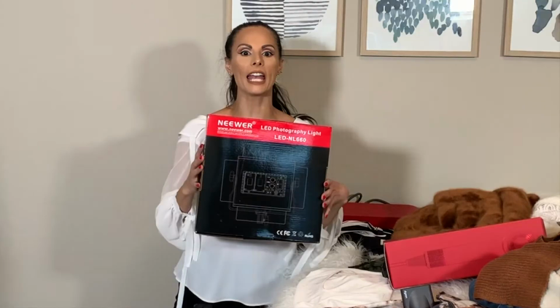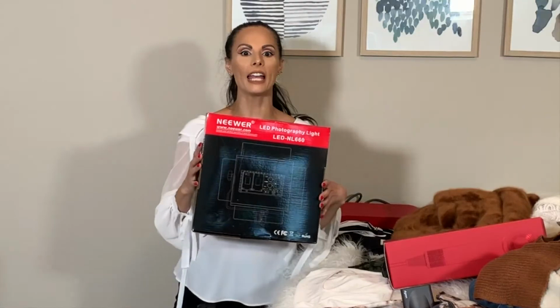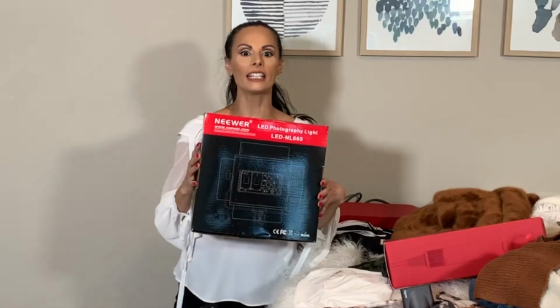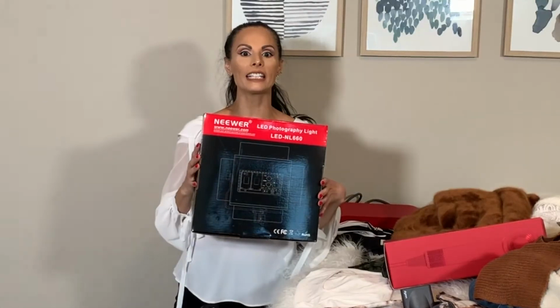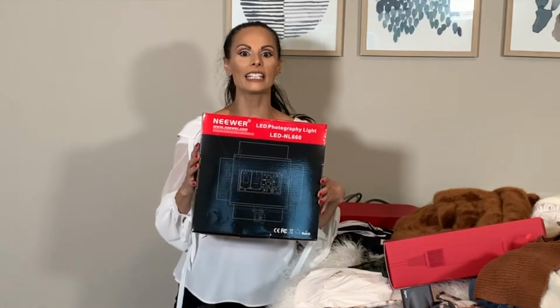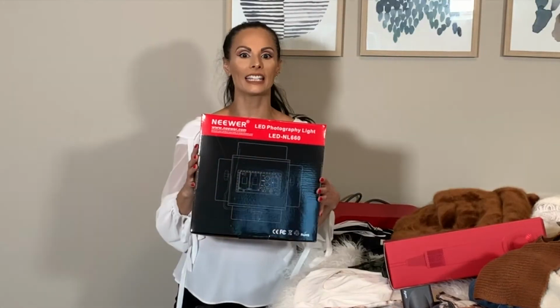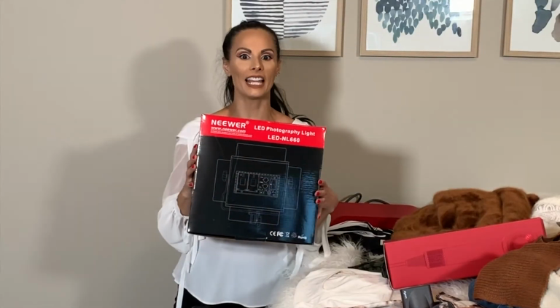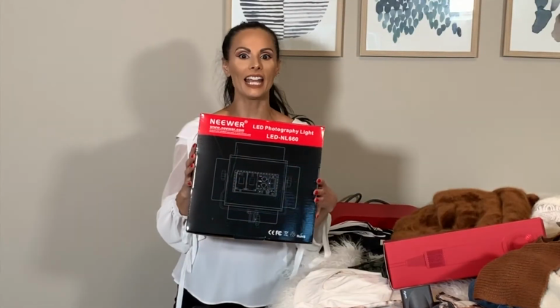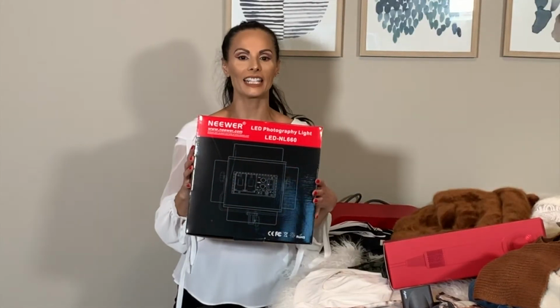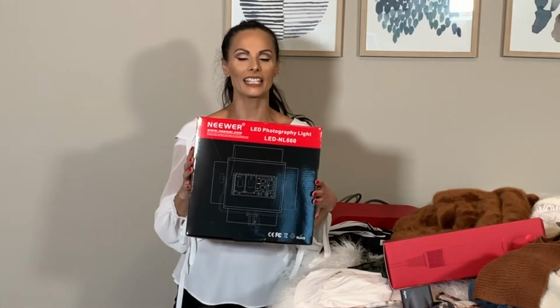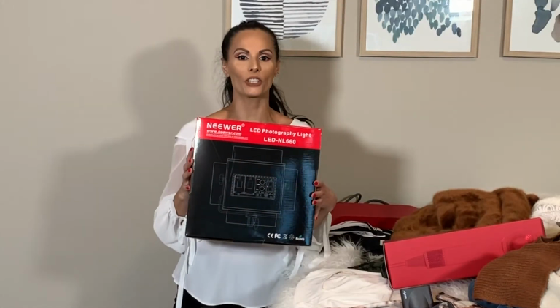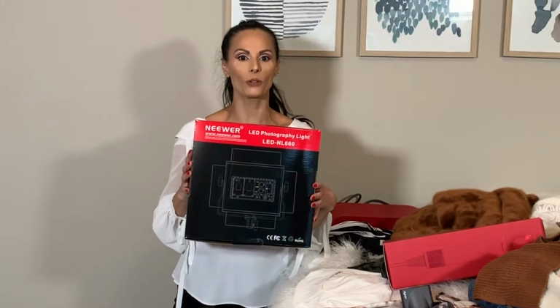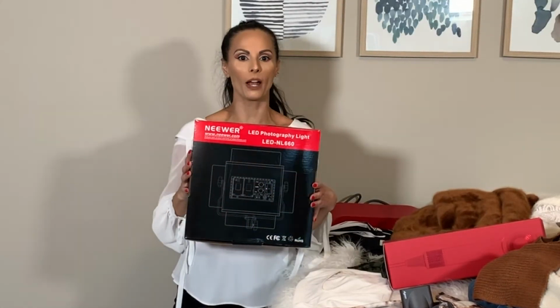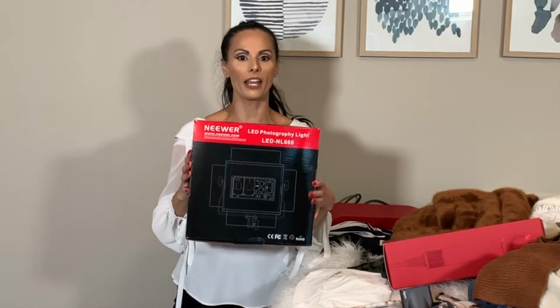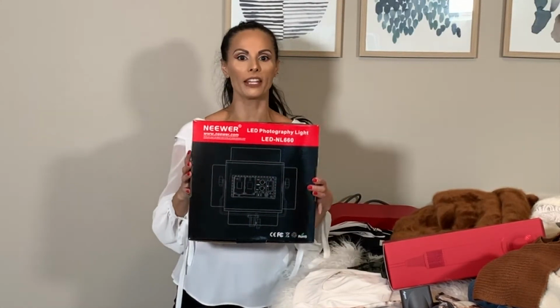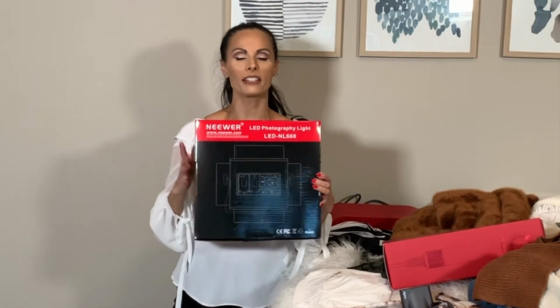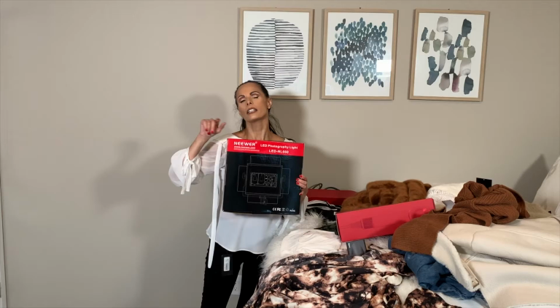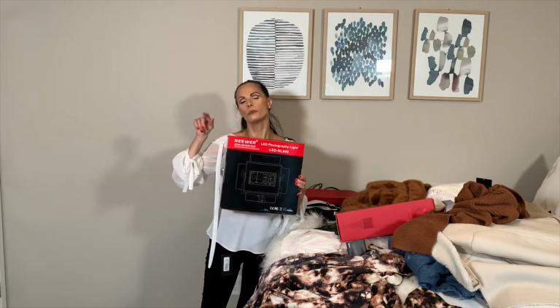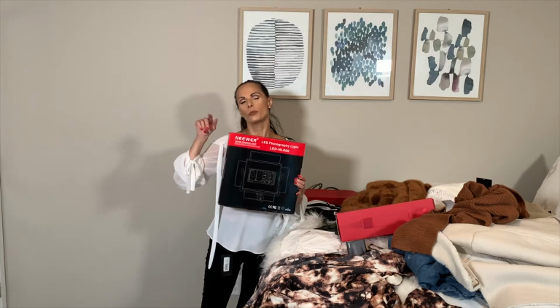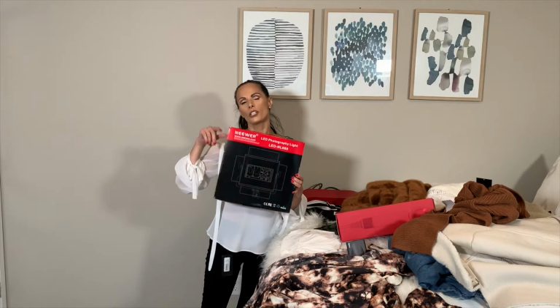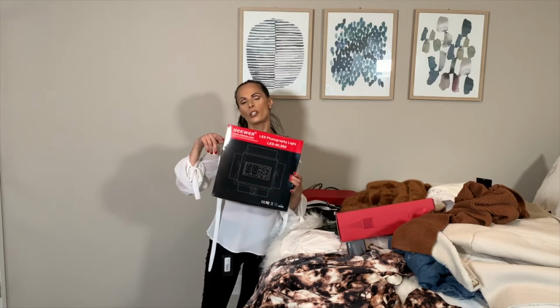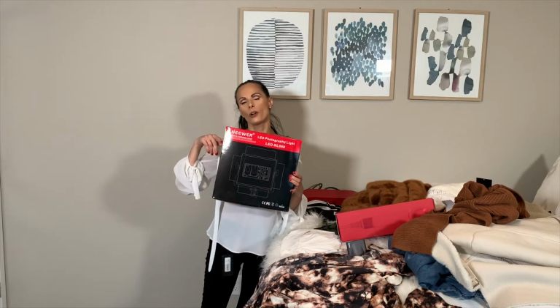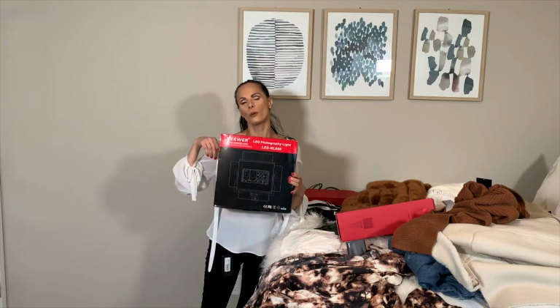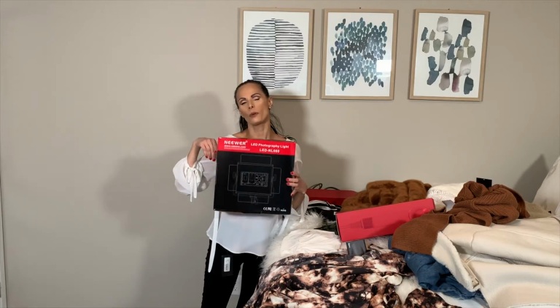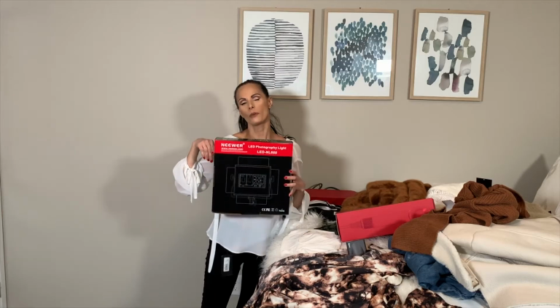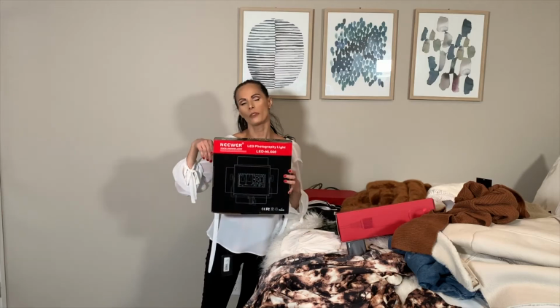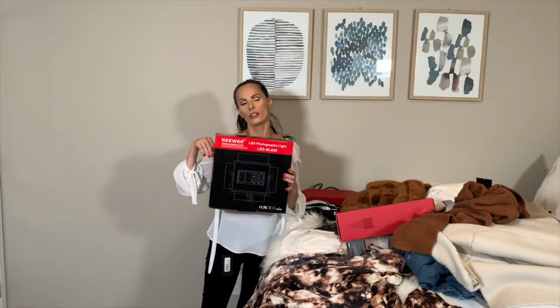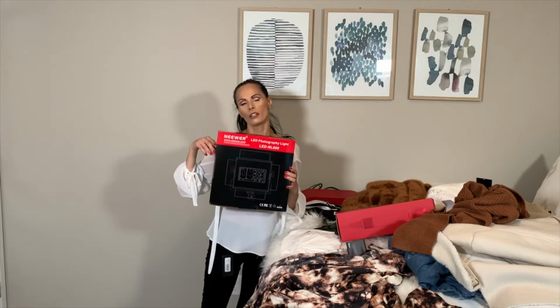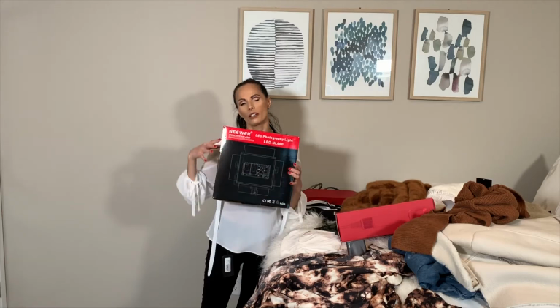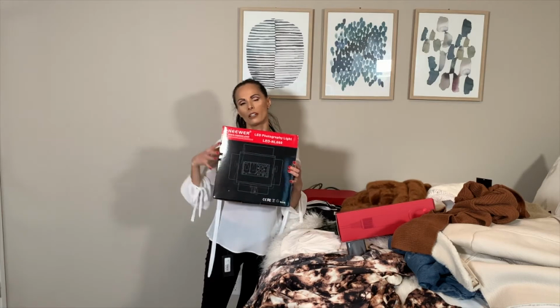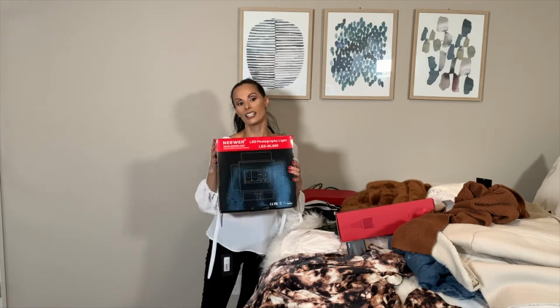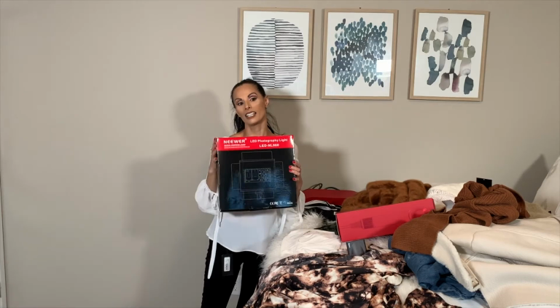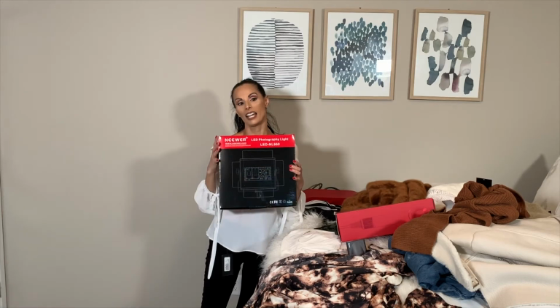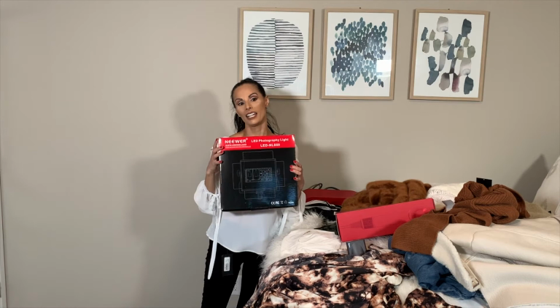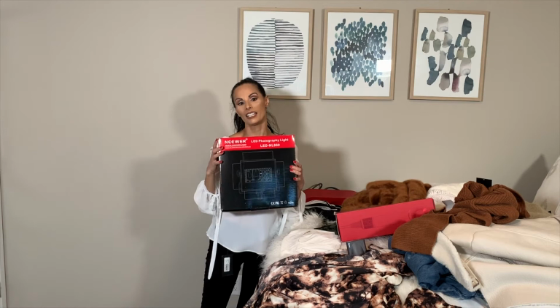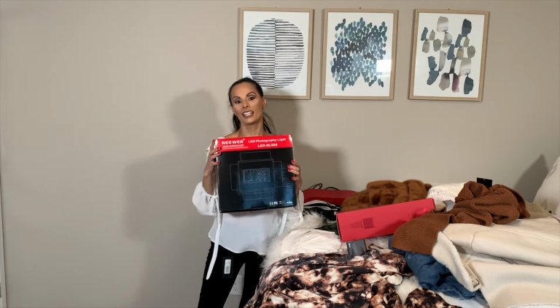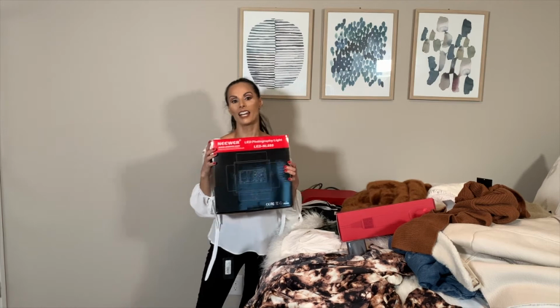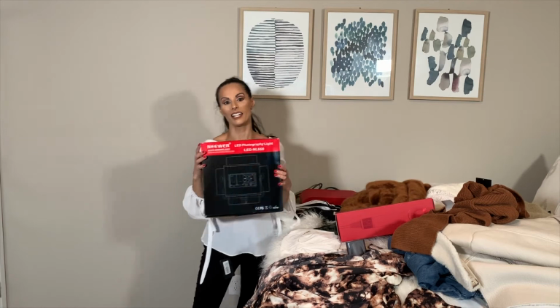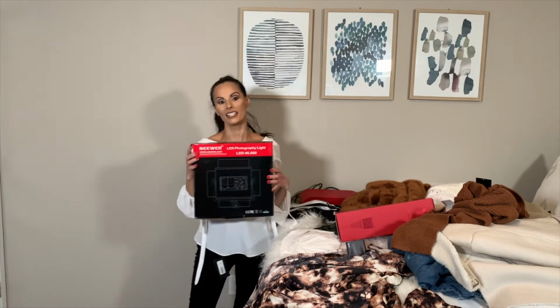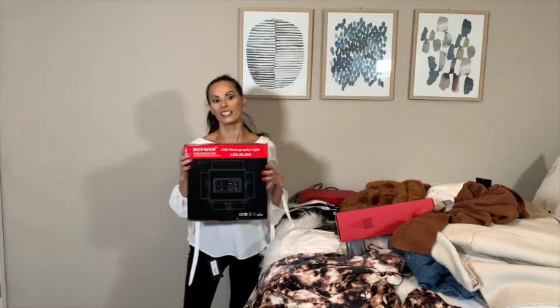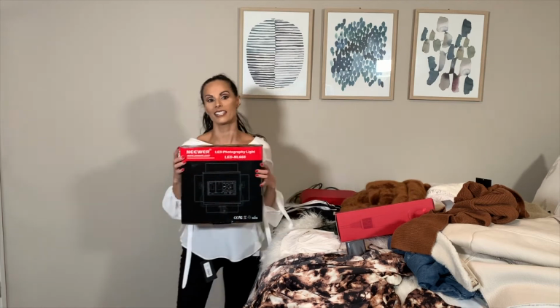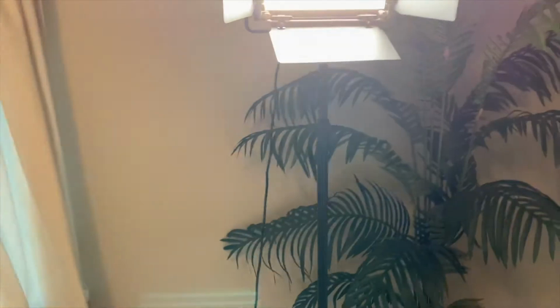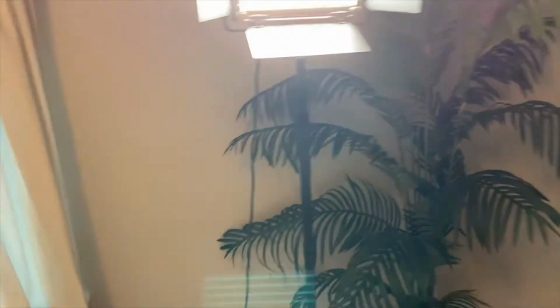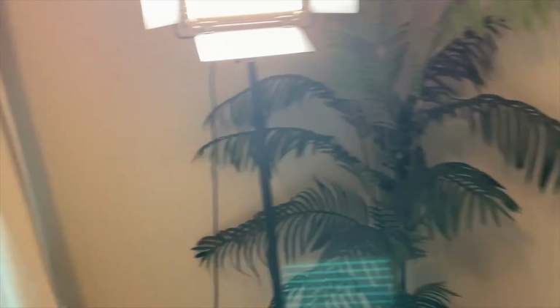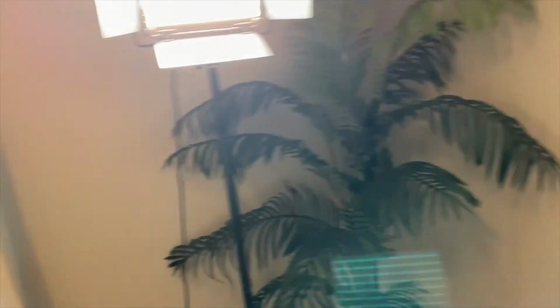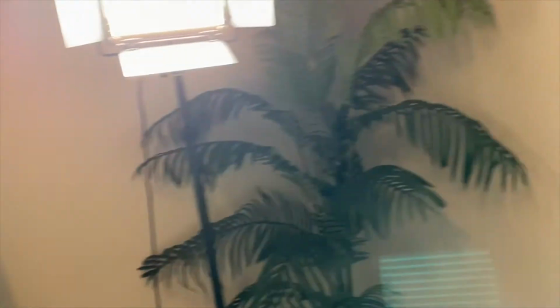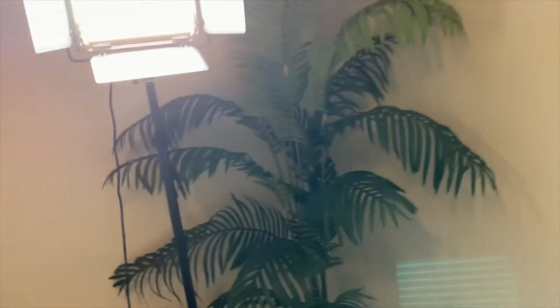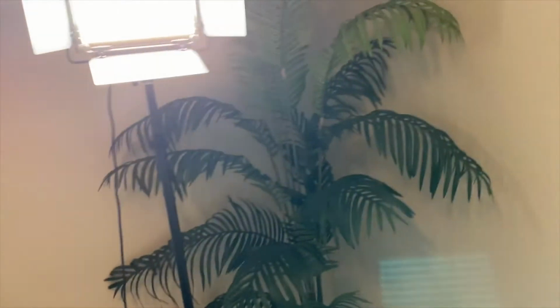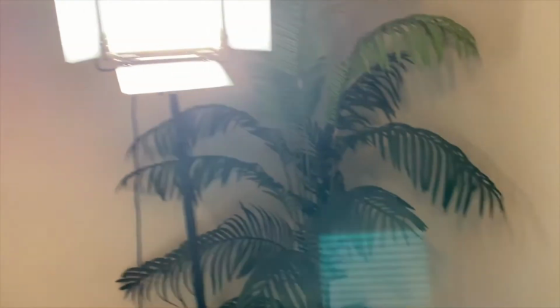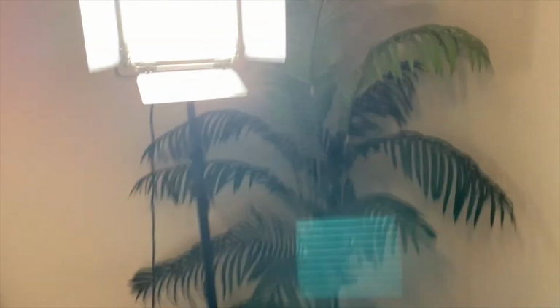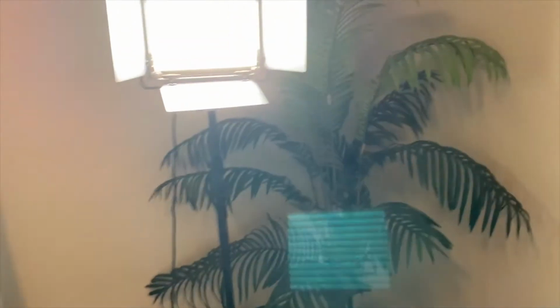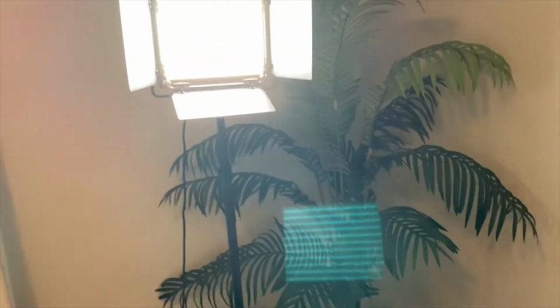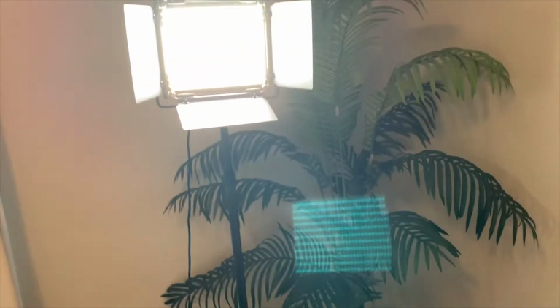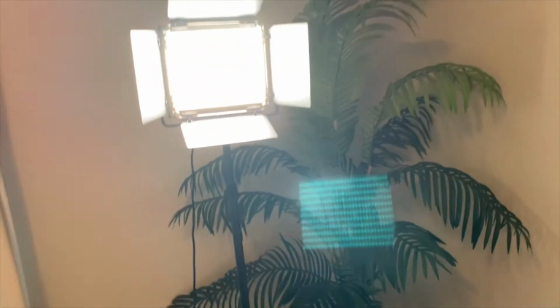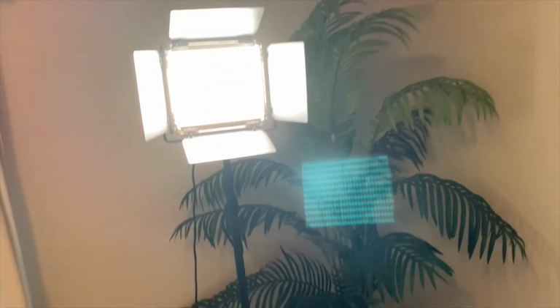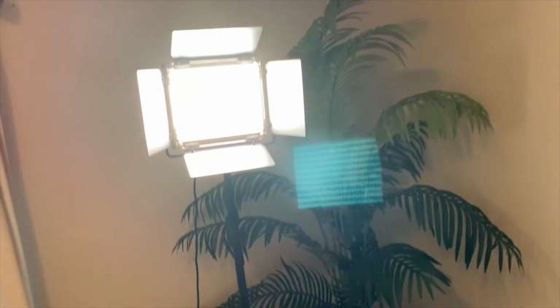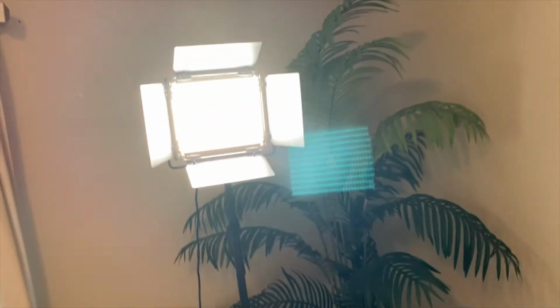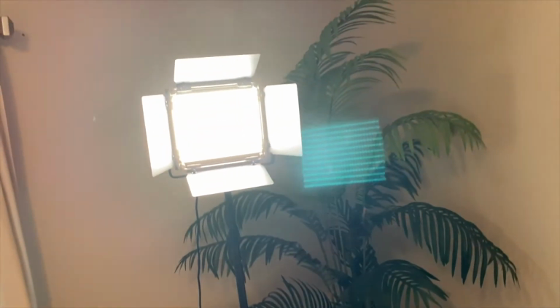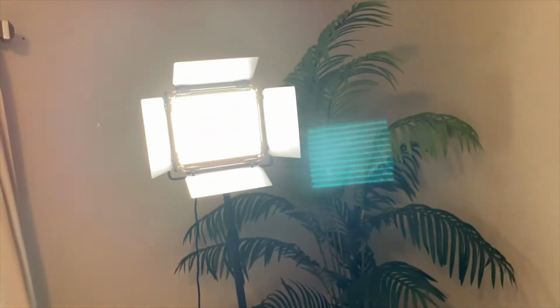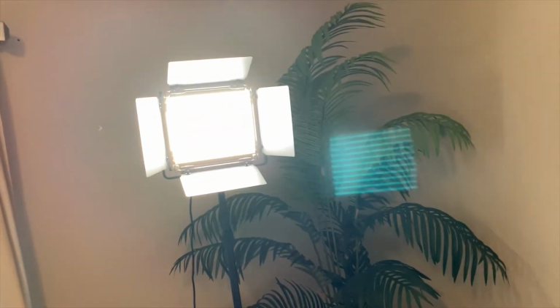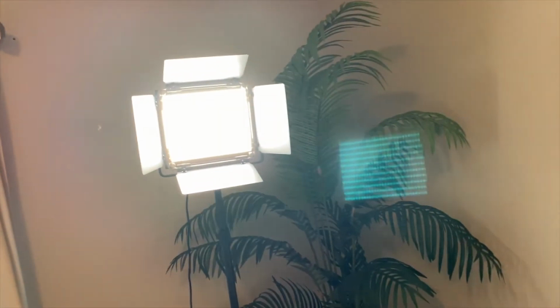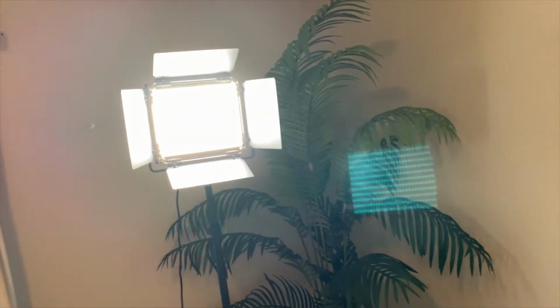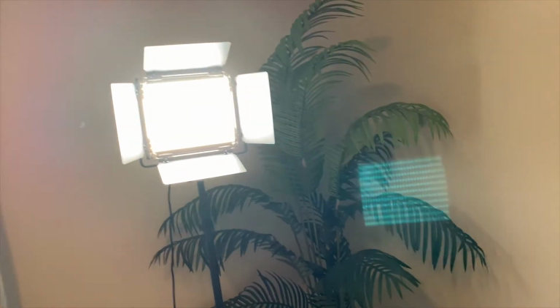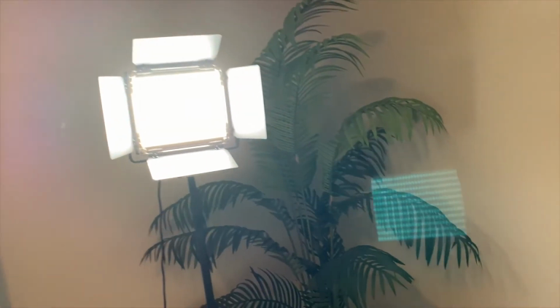LED lights, you guys! Look at the new lights my husband got us.